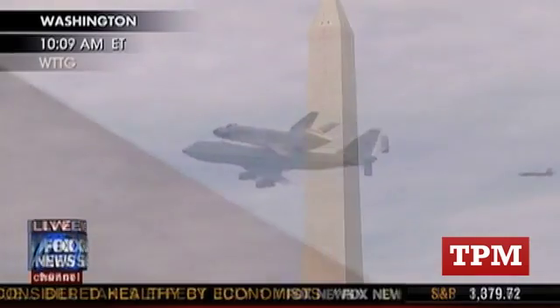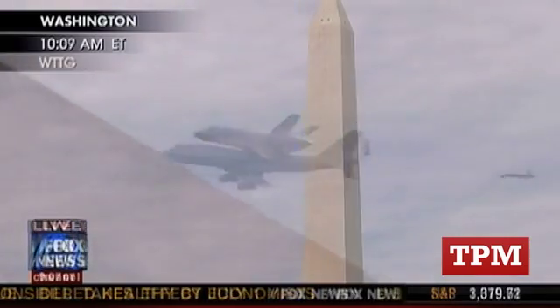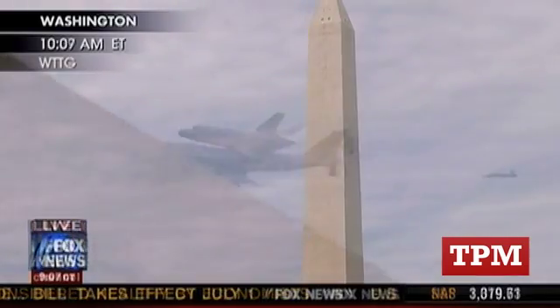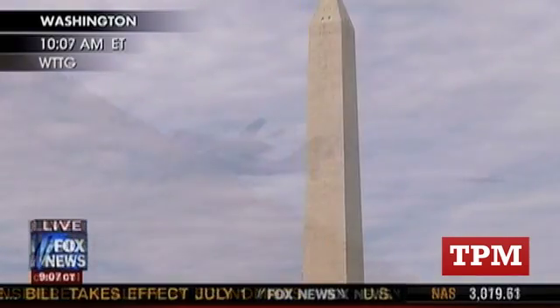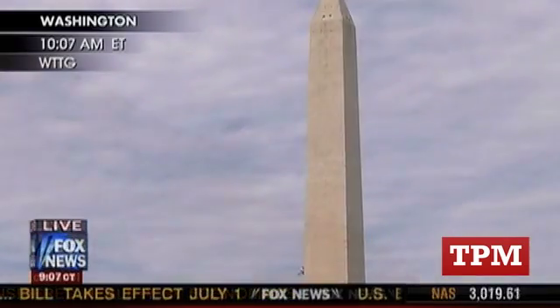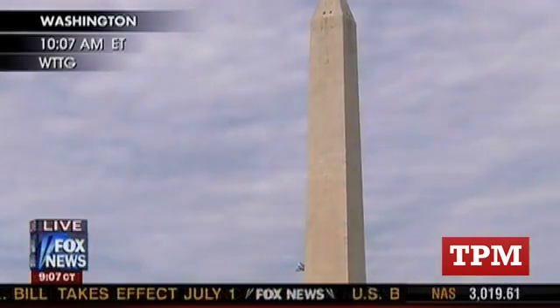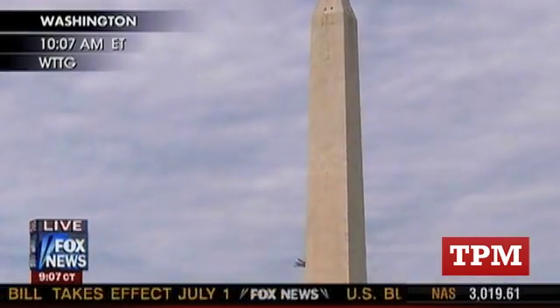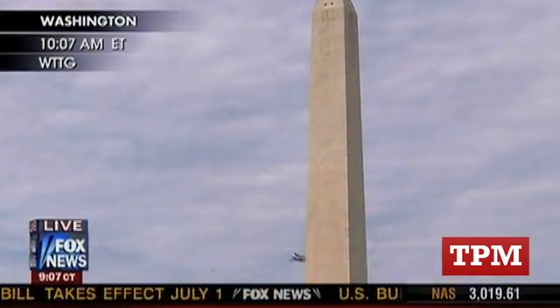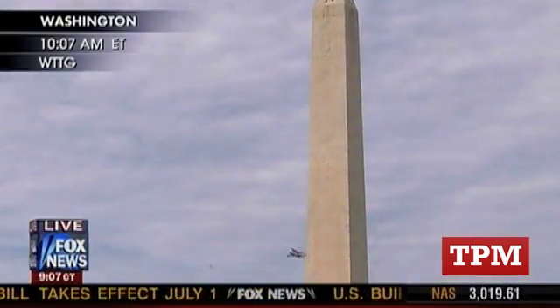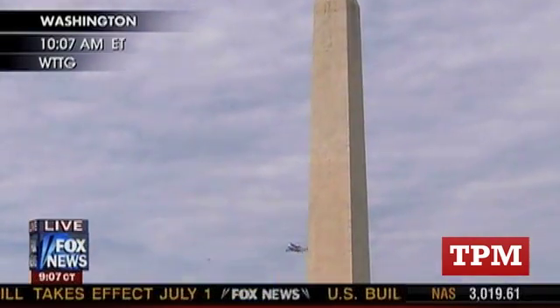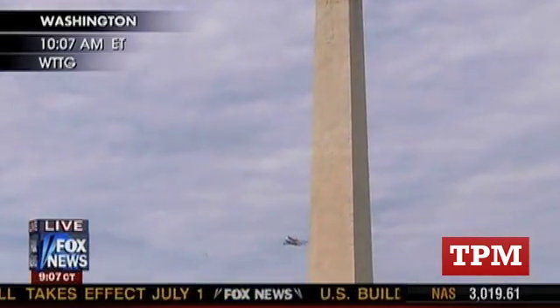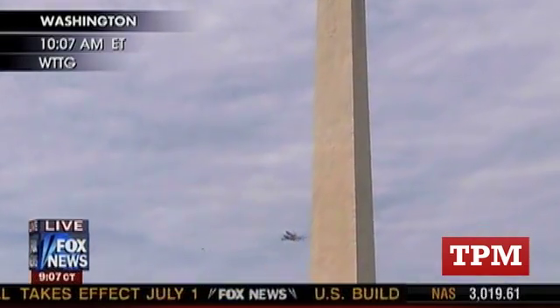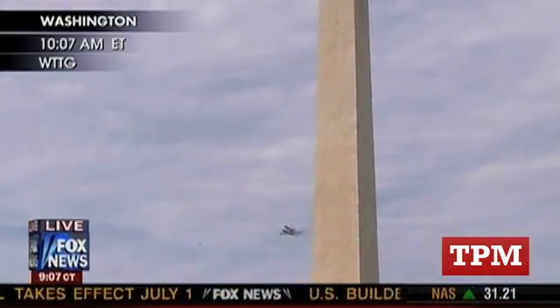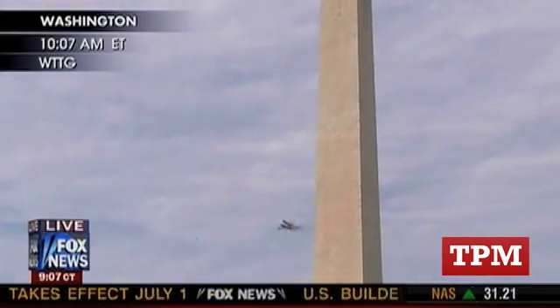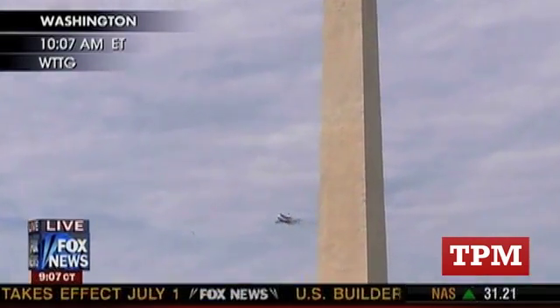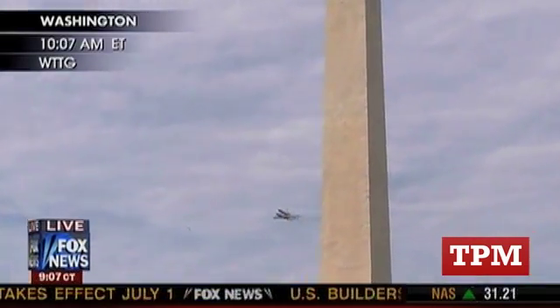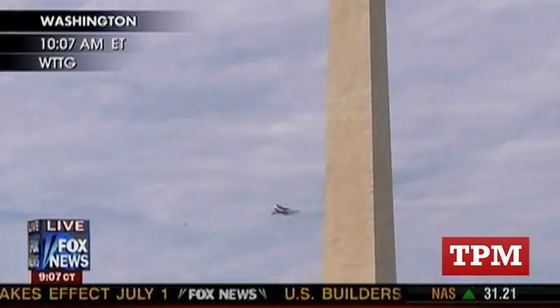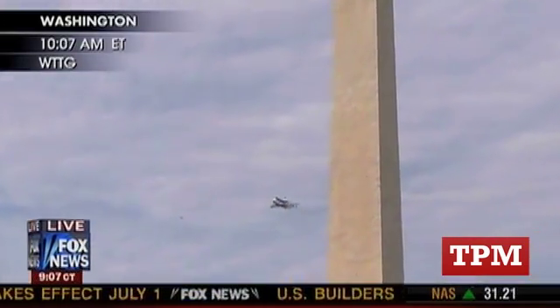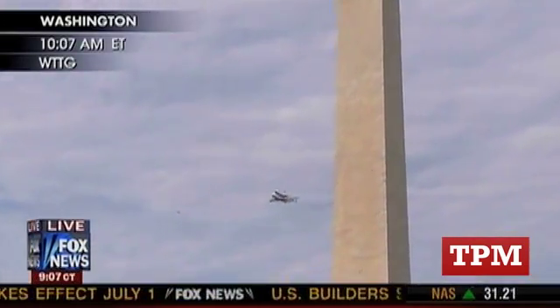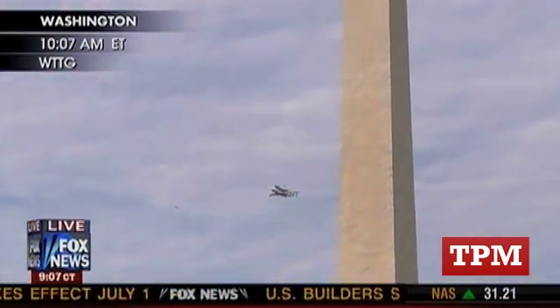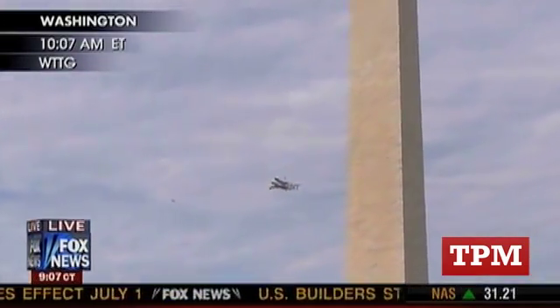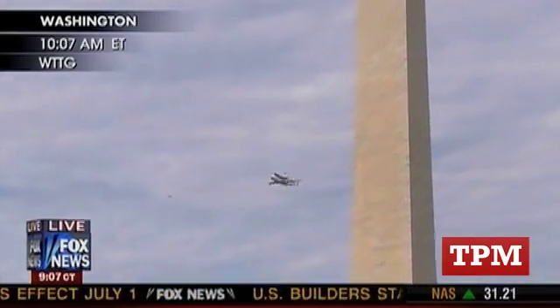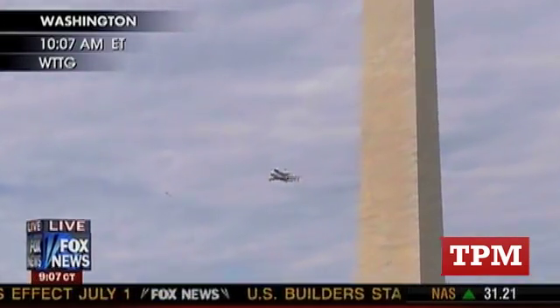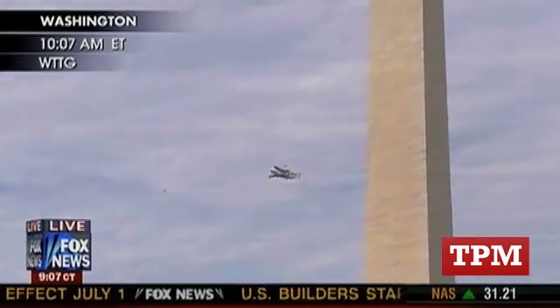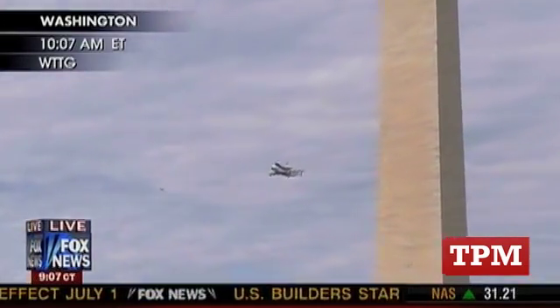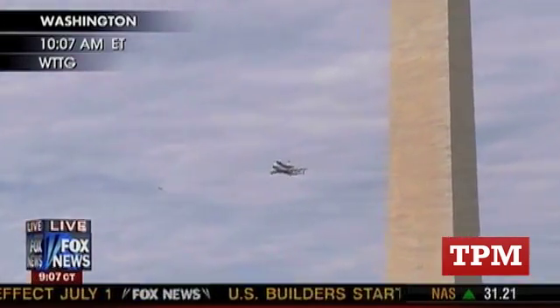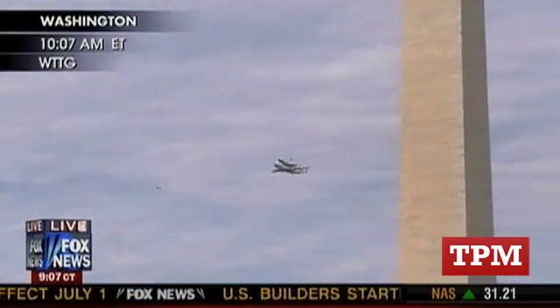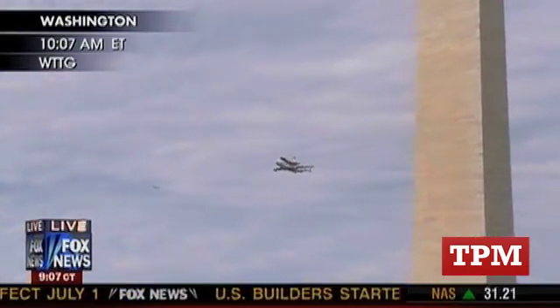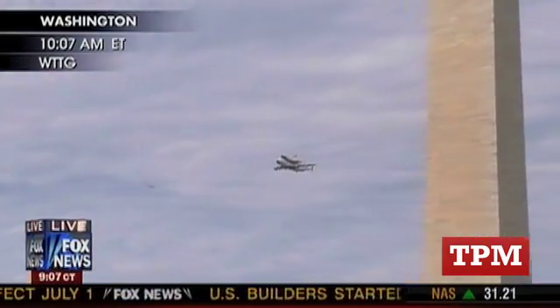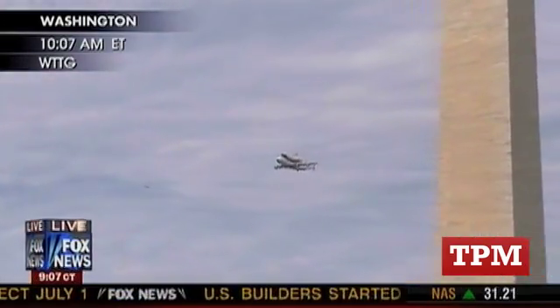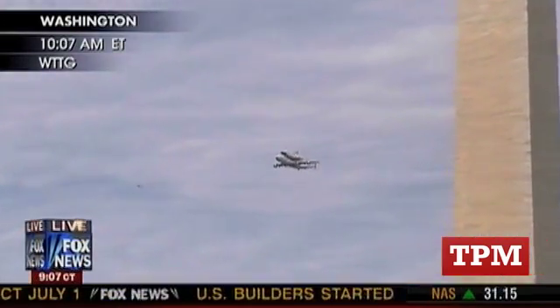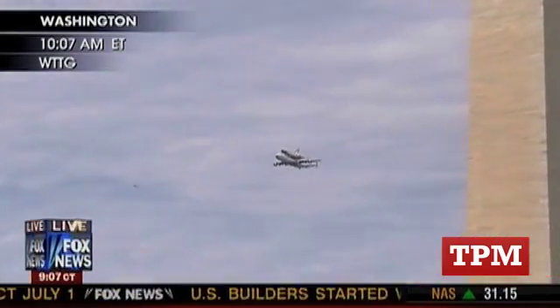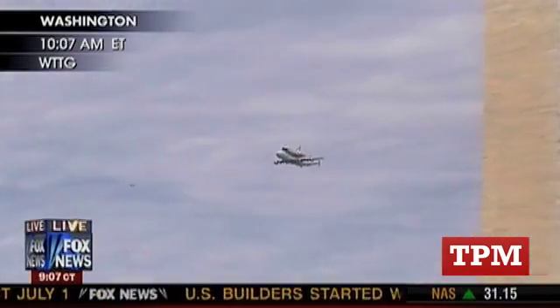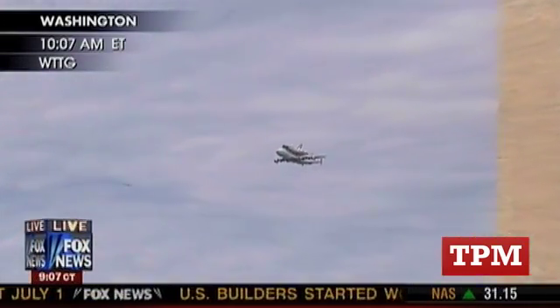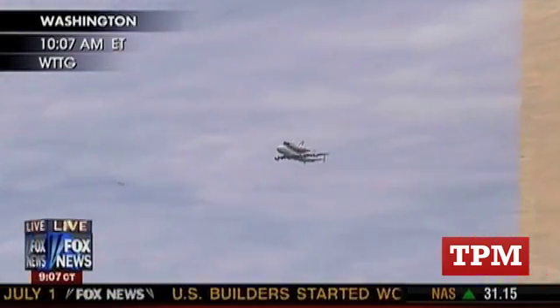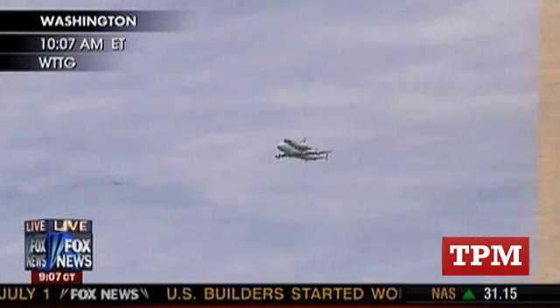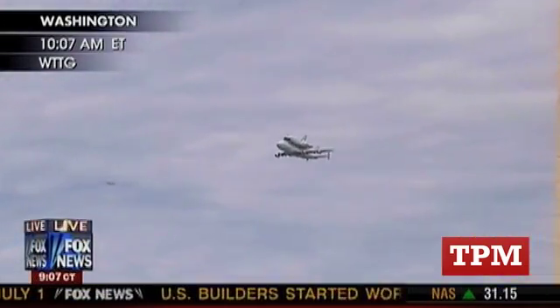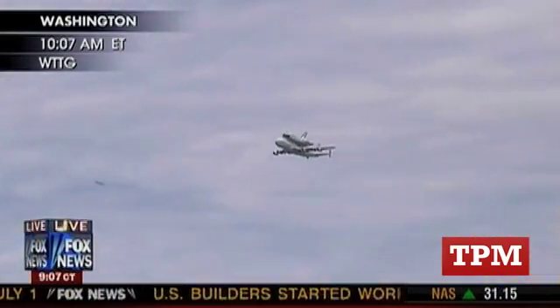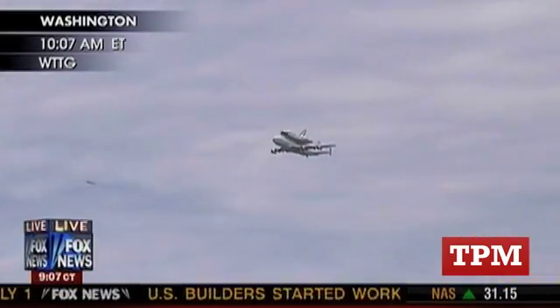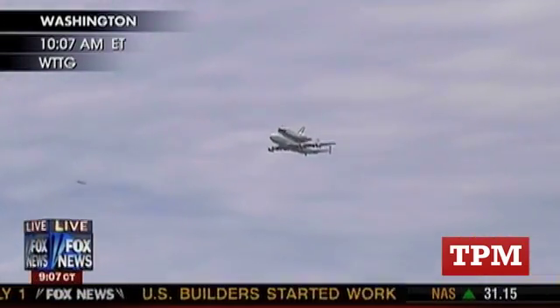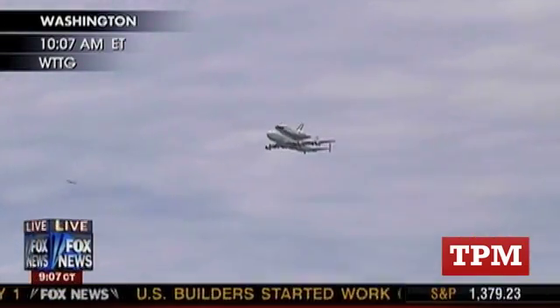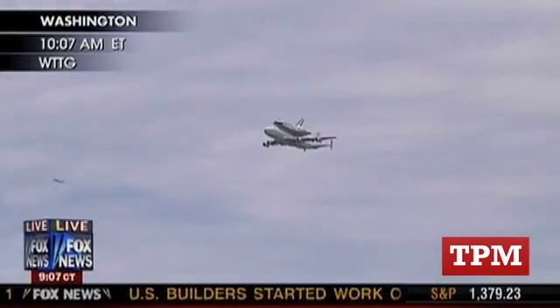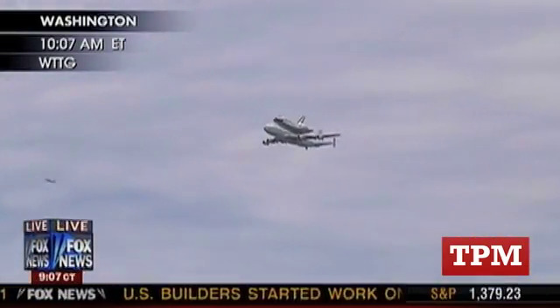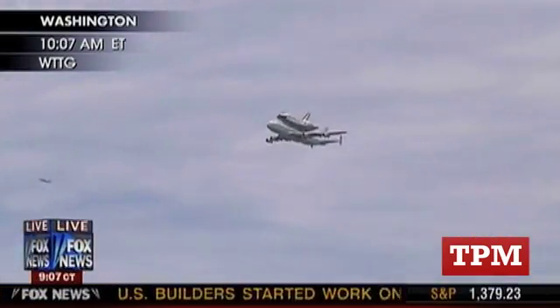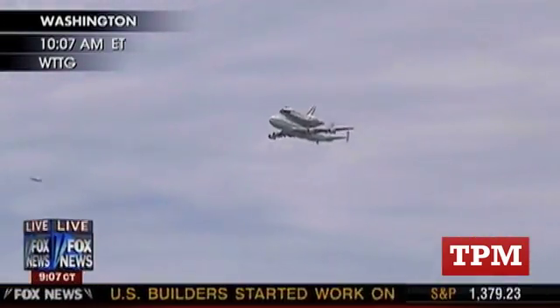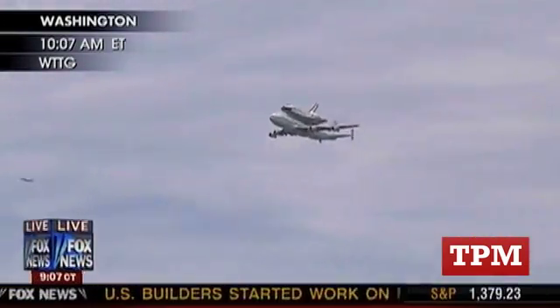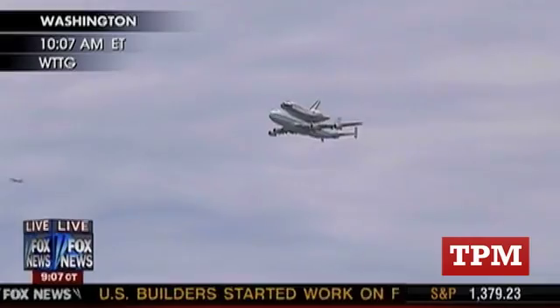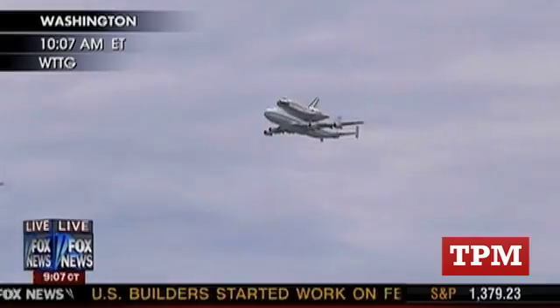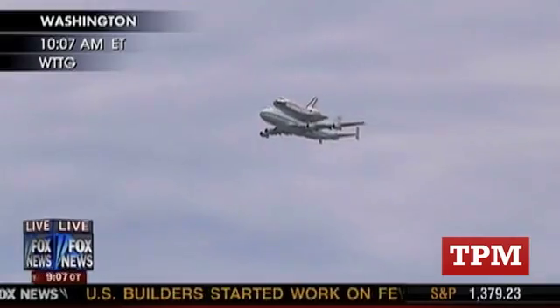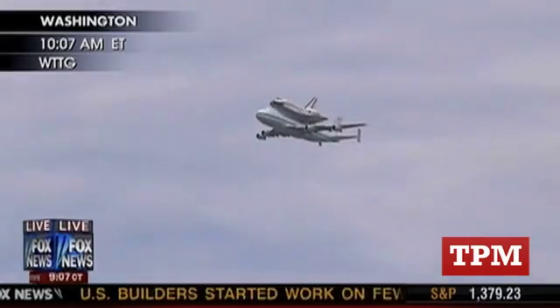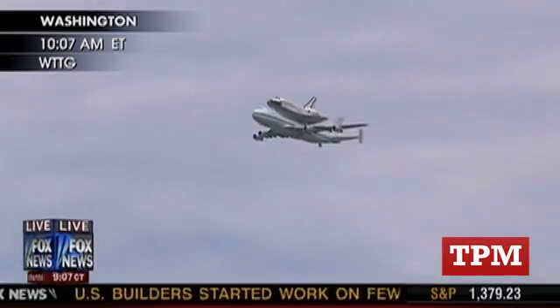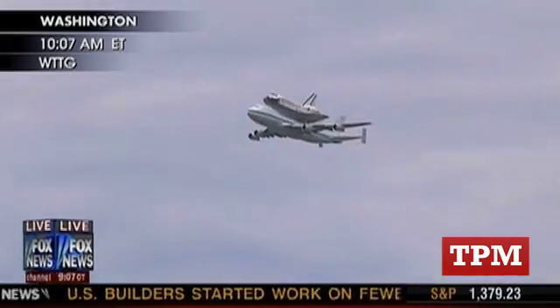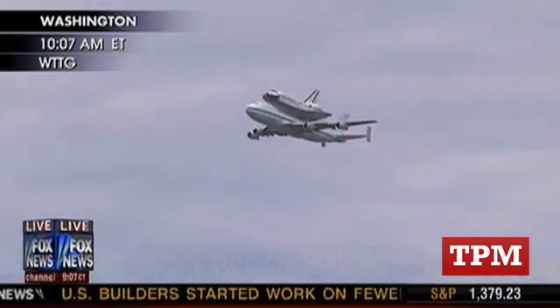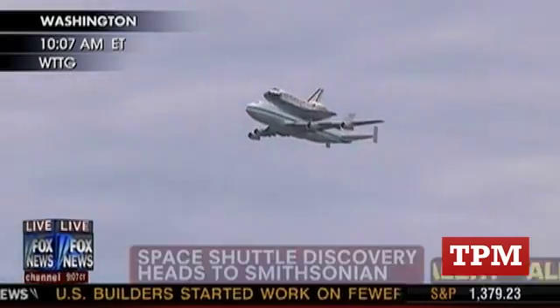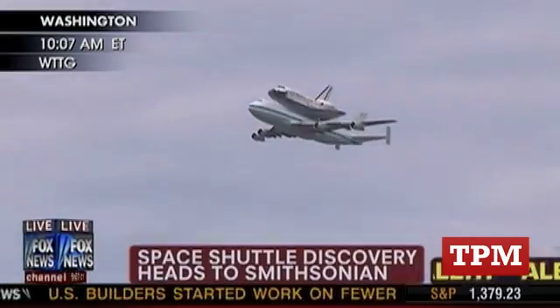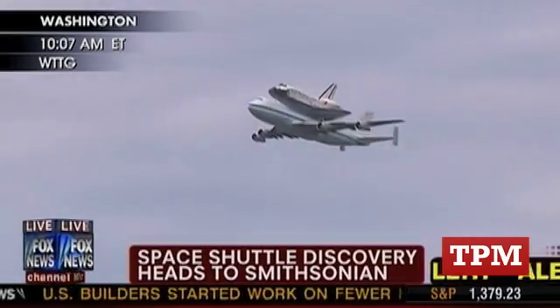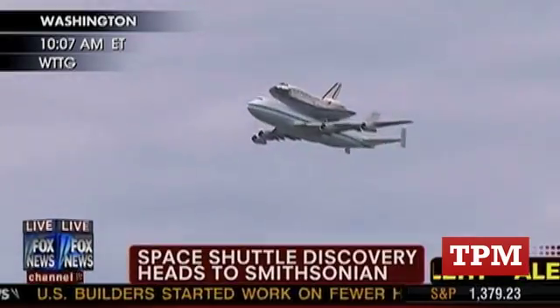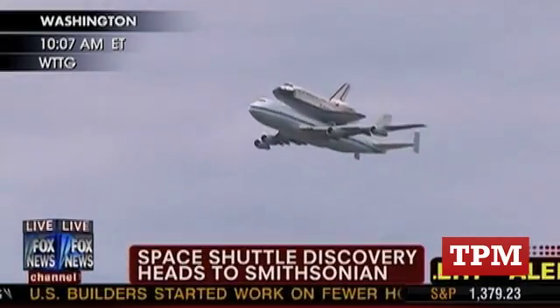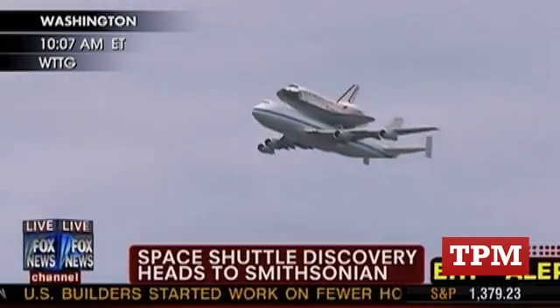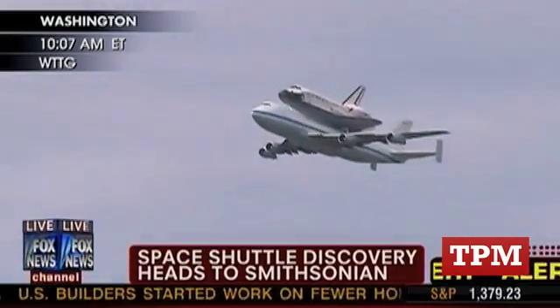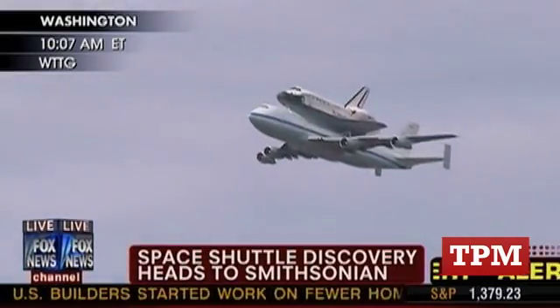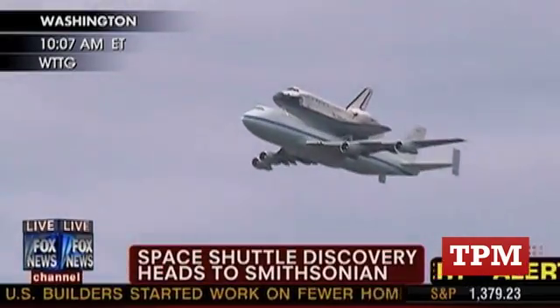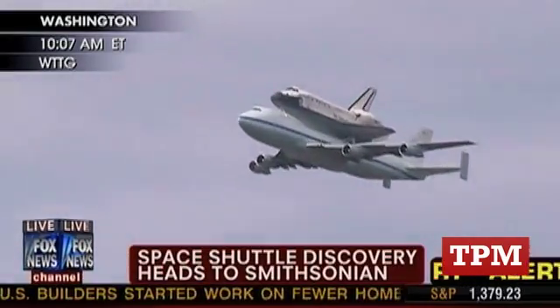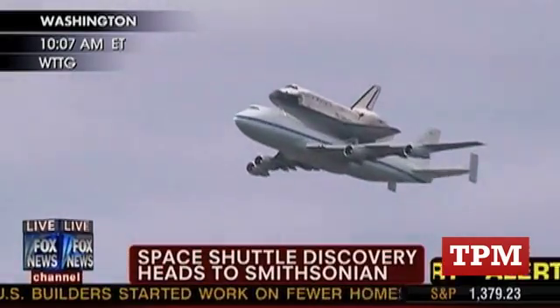And New Yorkers are very excited about getting the Enterprise. It was actually a test shuttle.